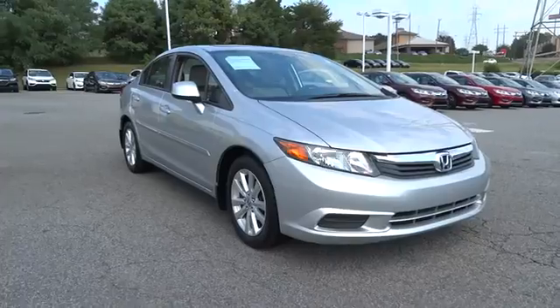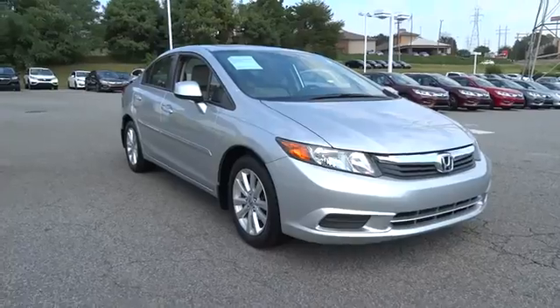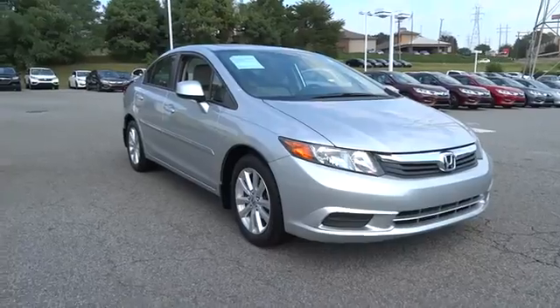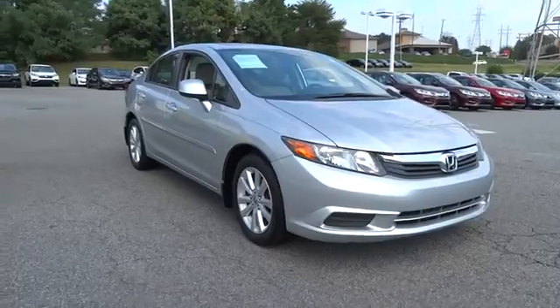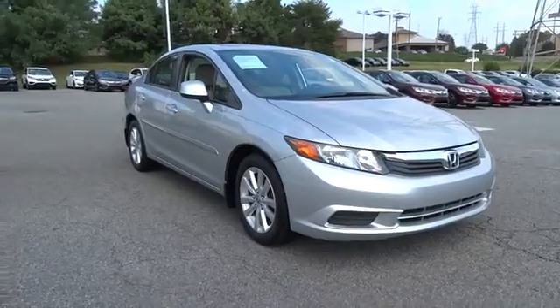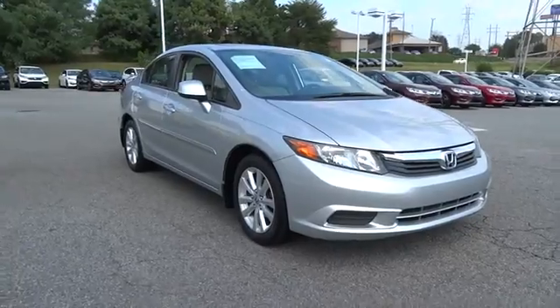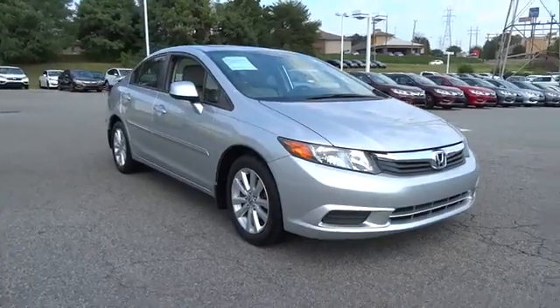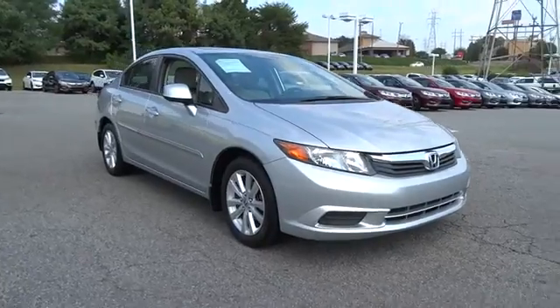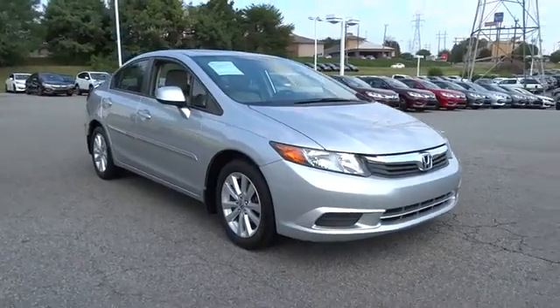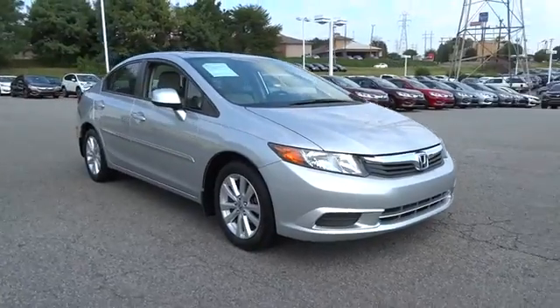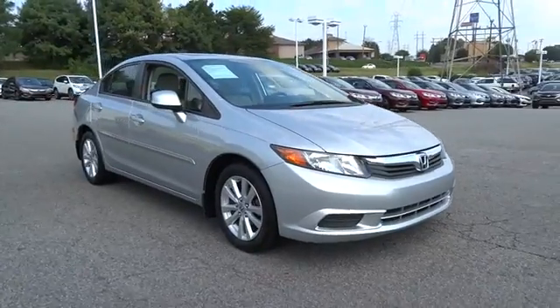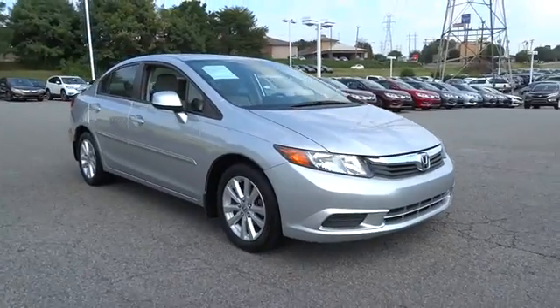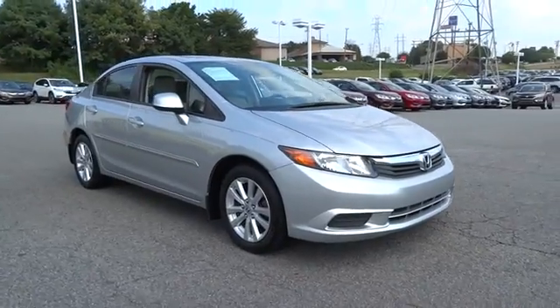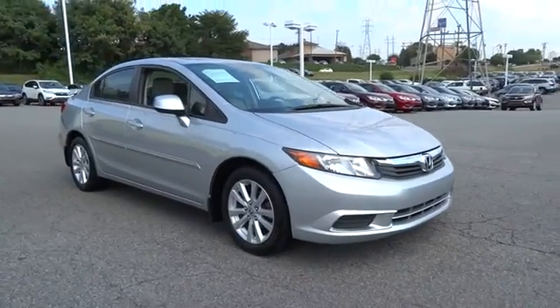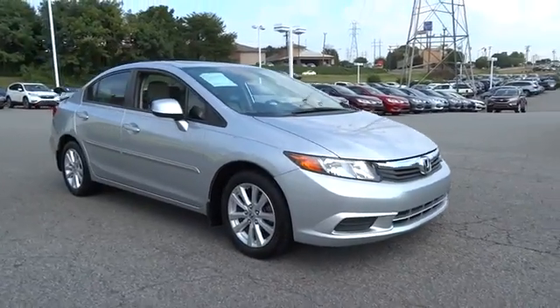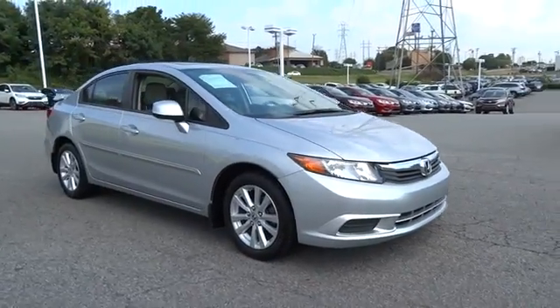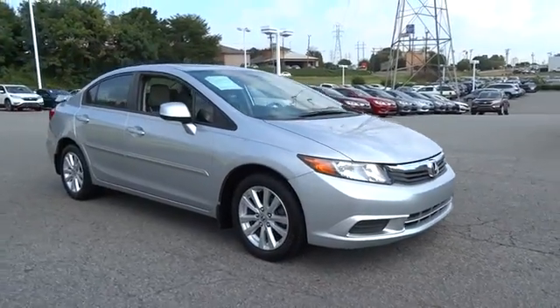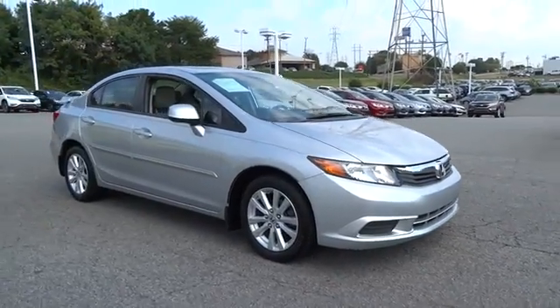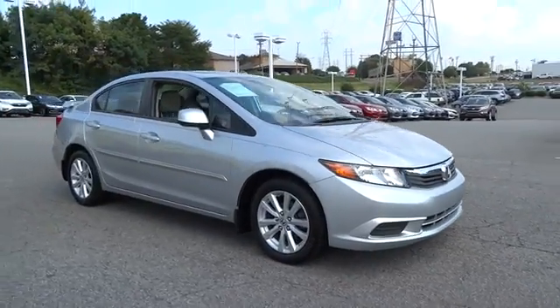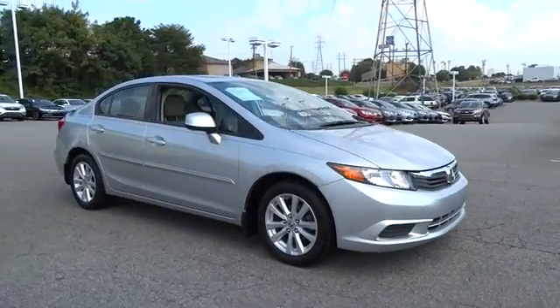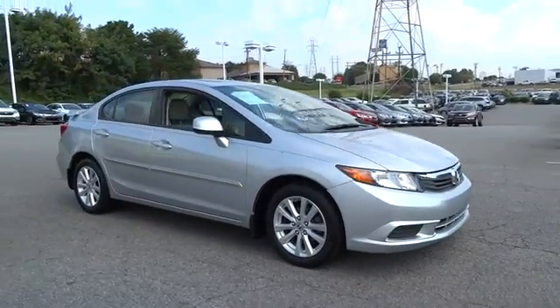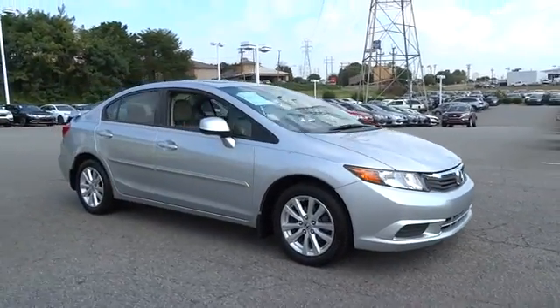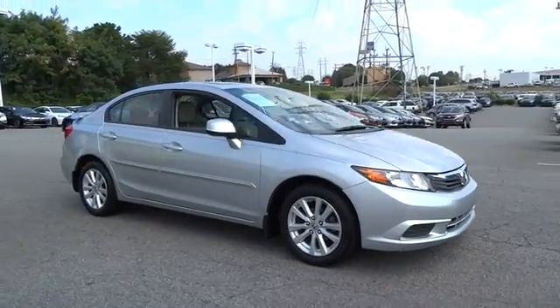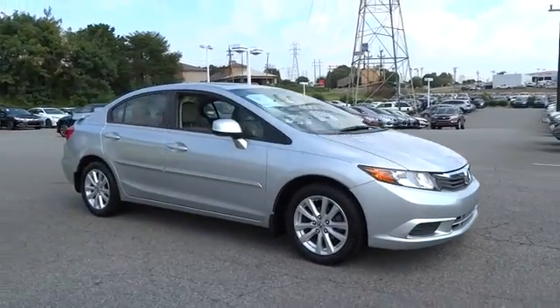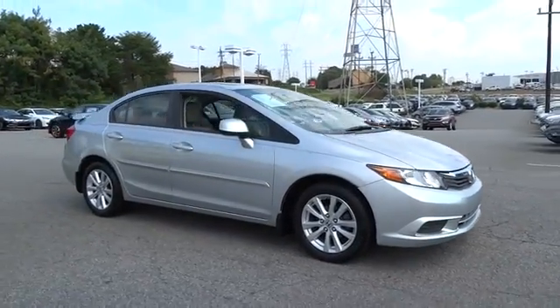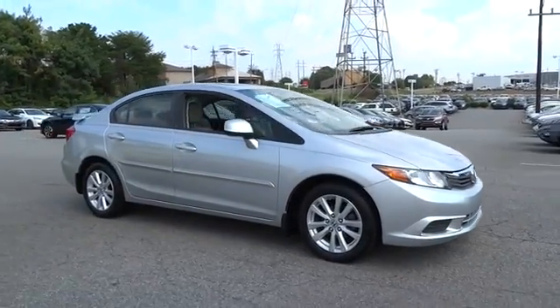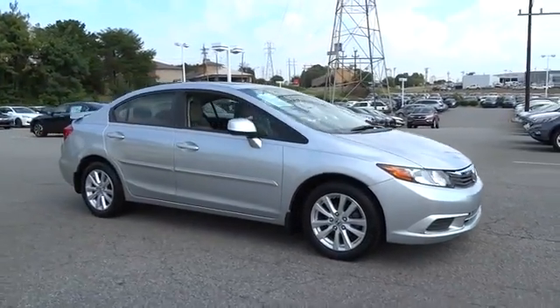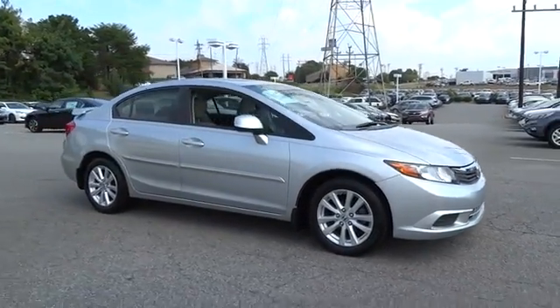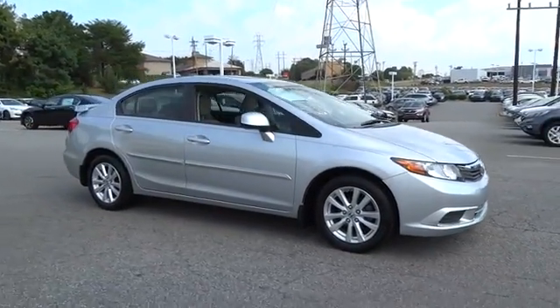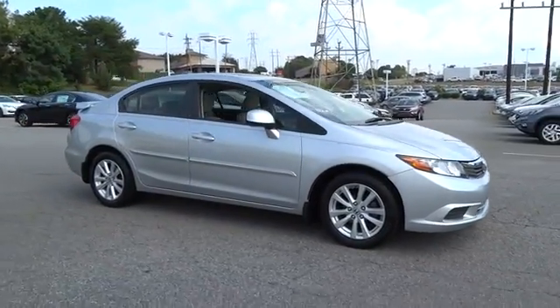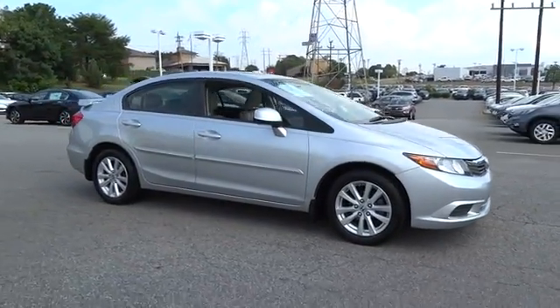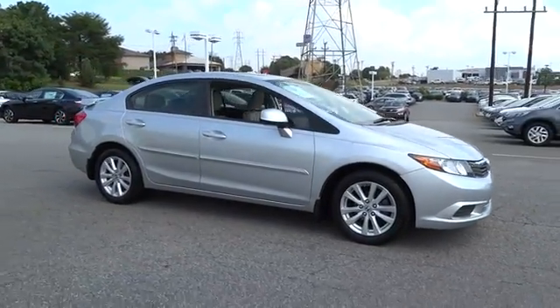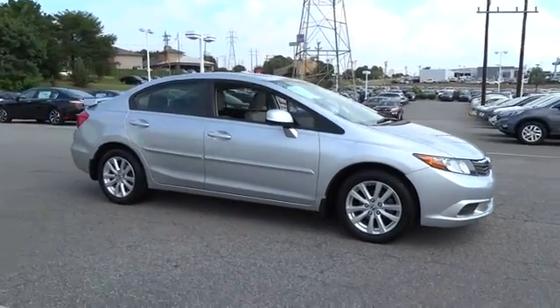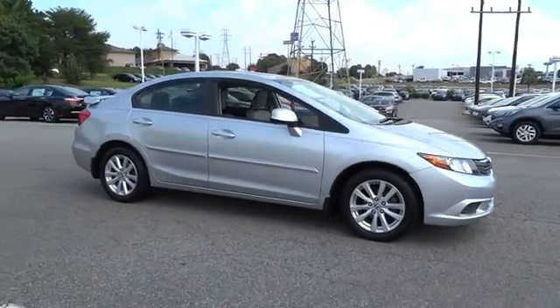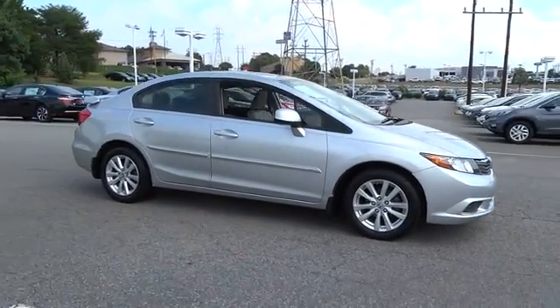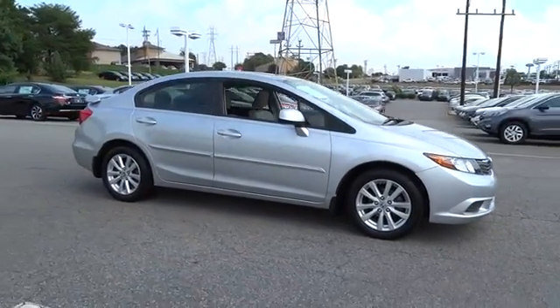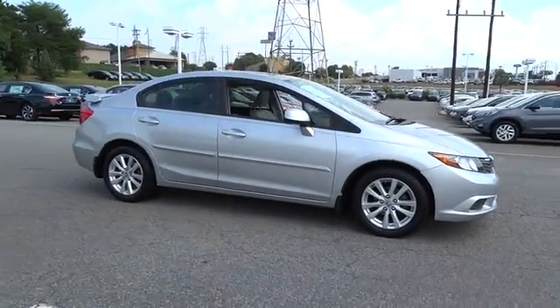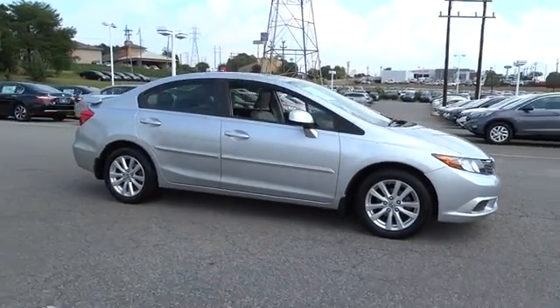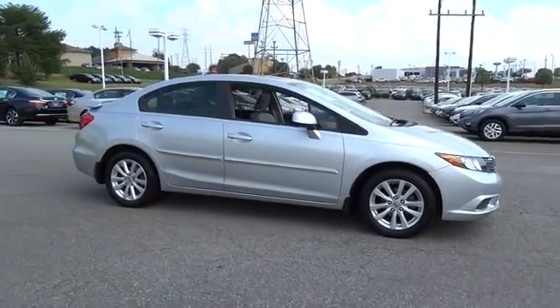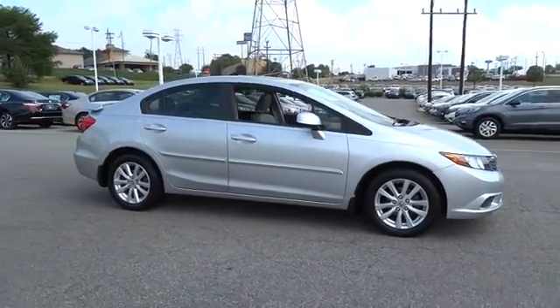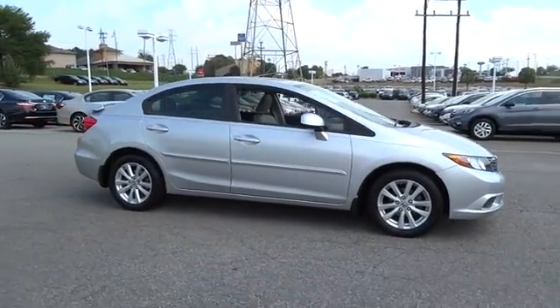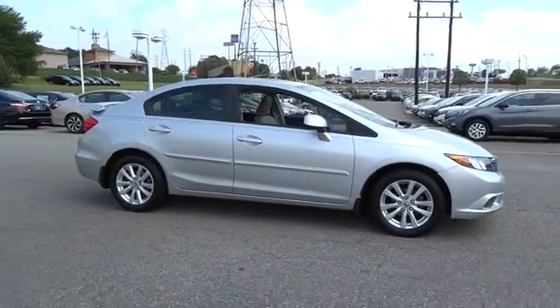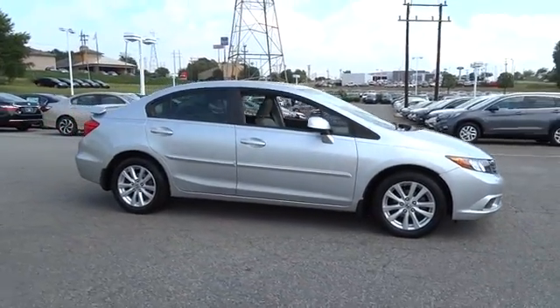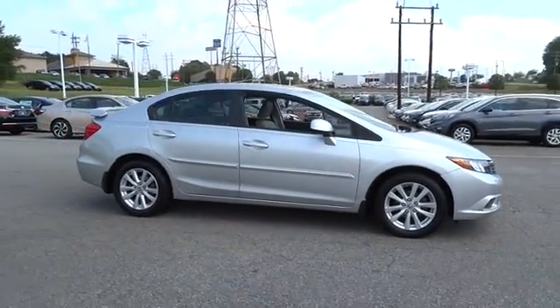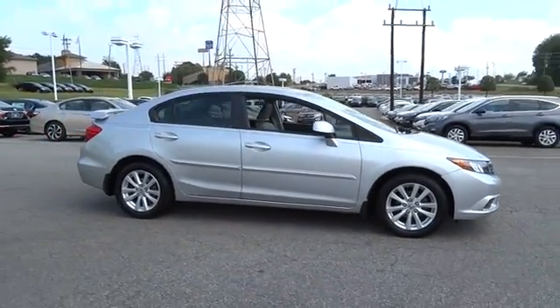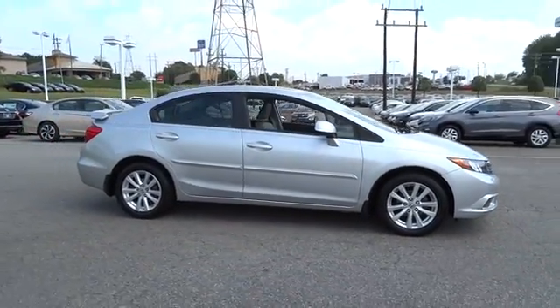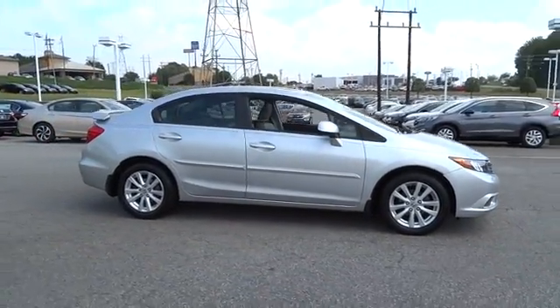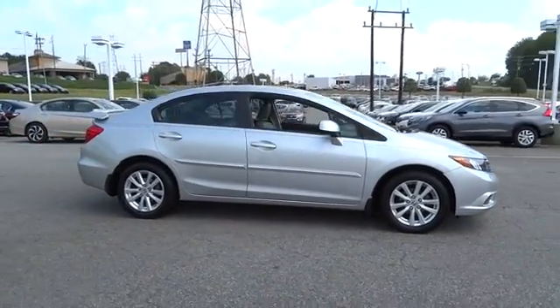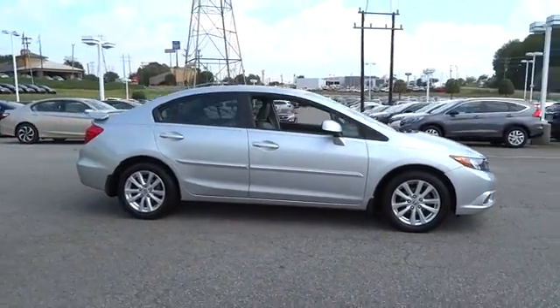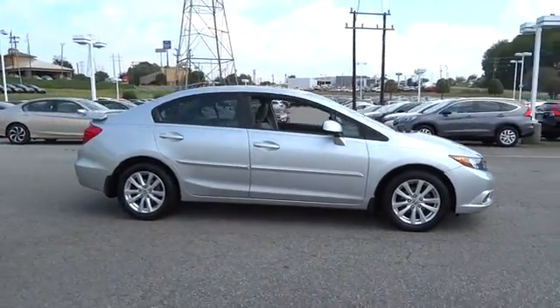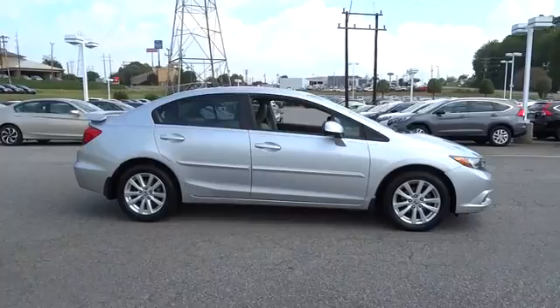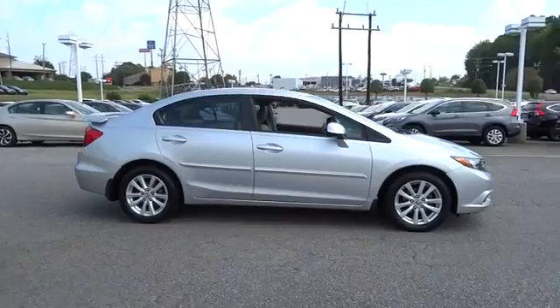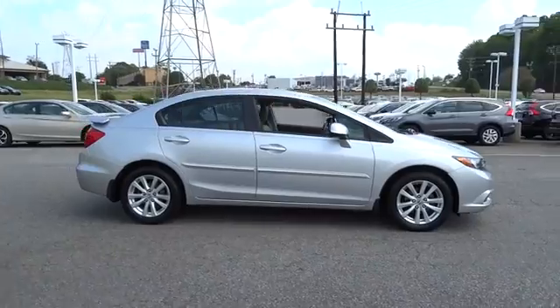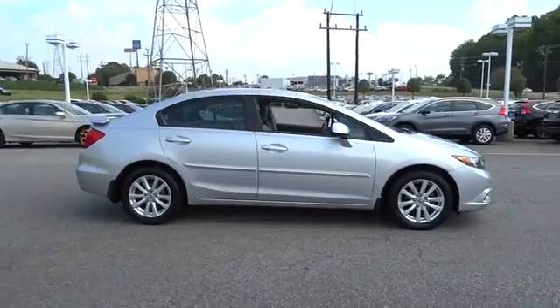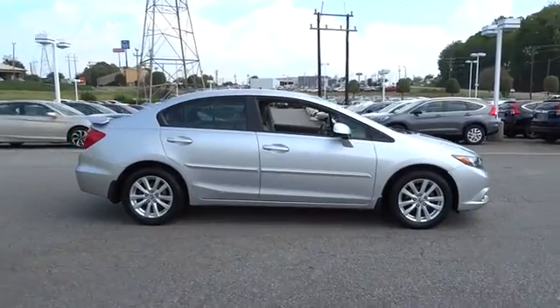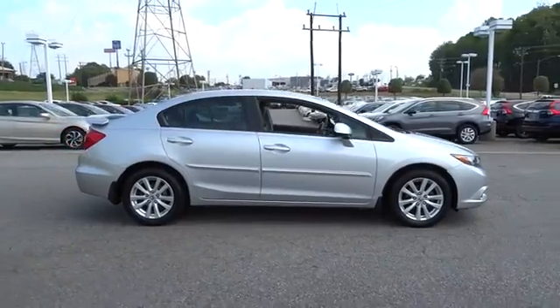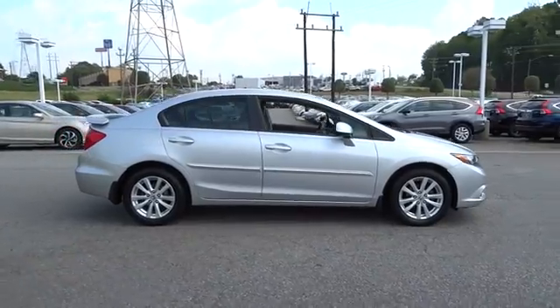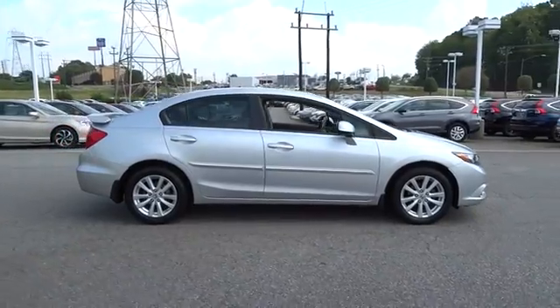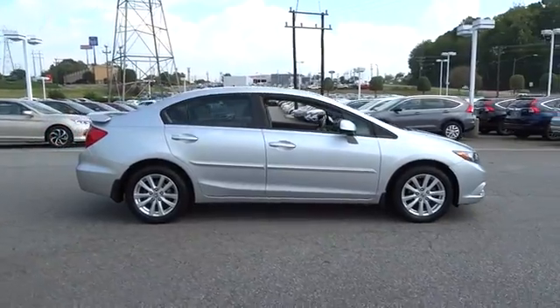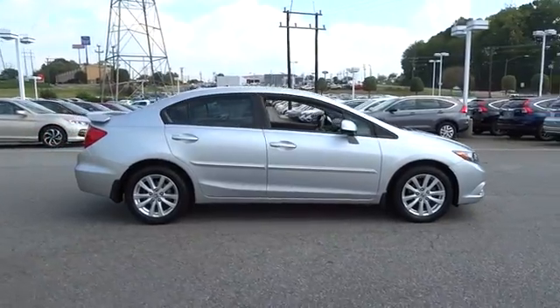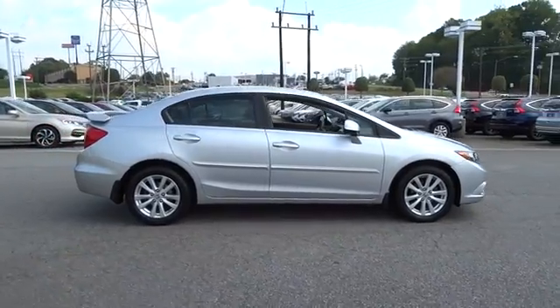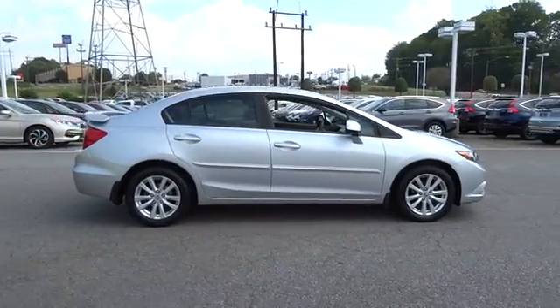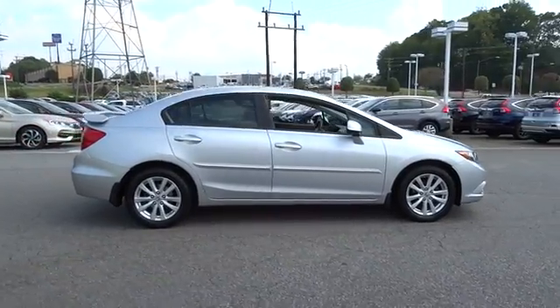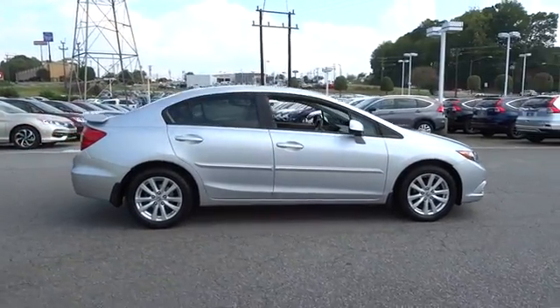The 2012 Honda Civic. Practical, awesome gas mileage, and incredibly reliable.